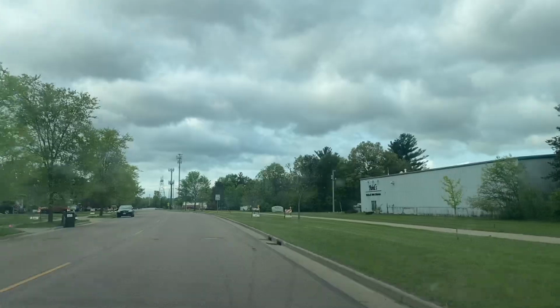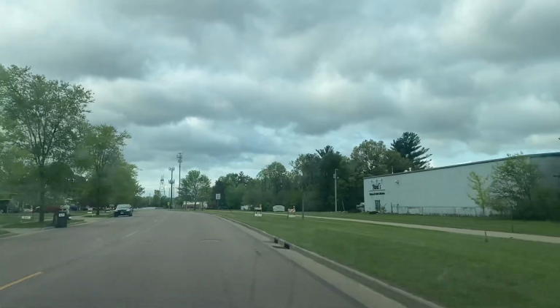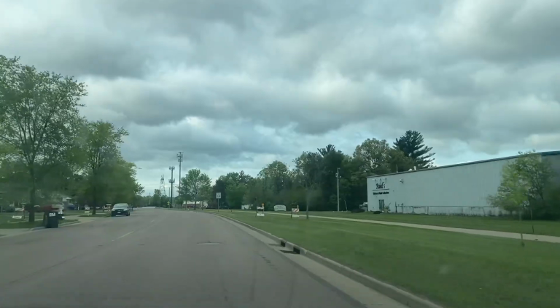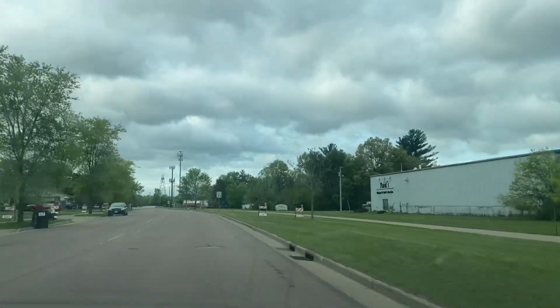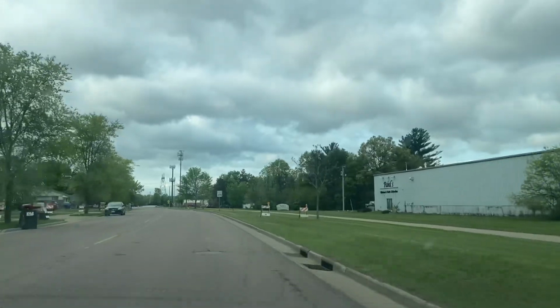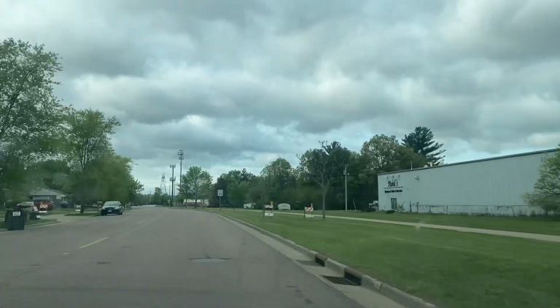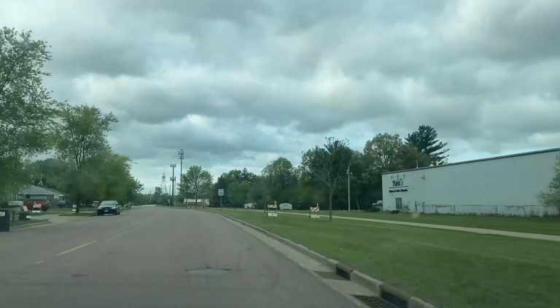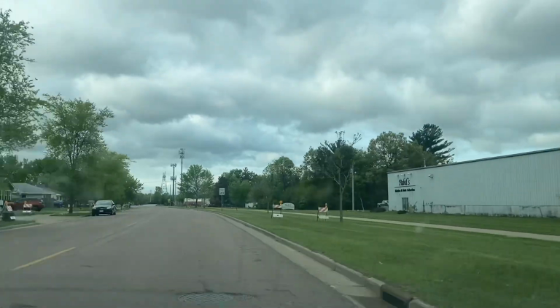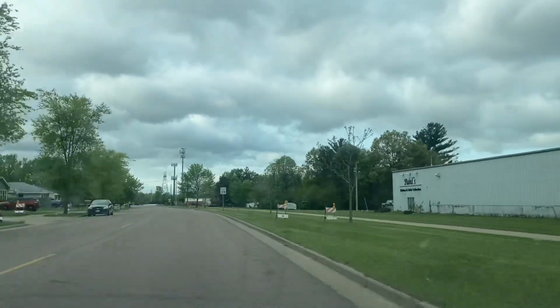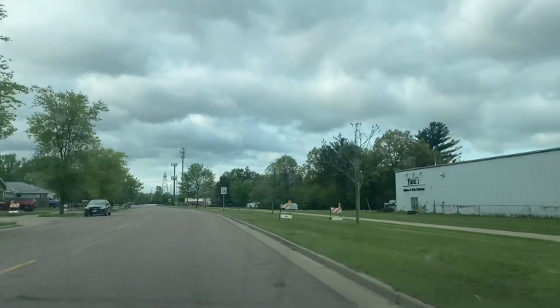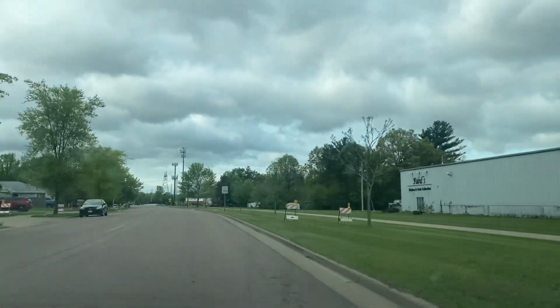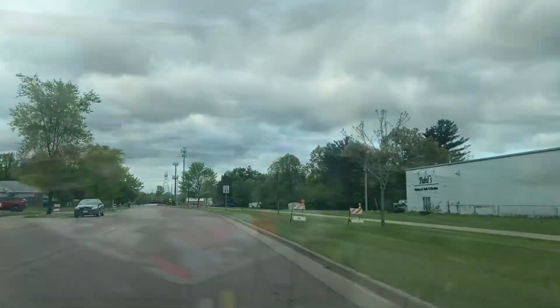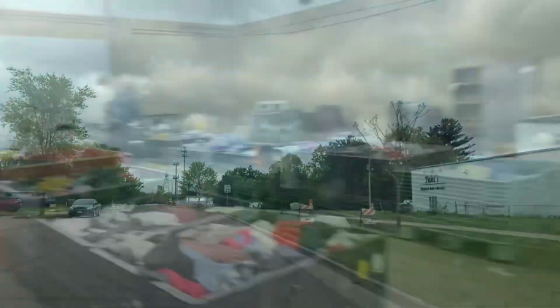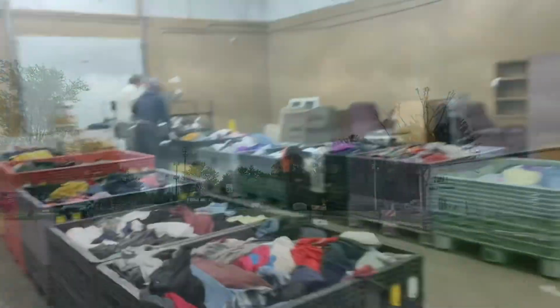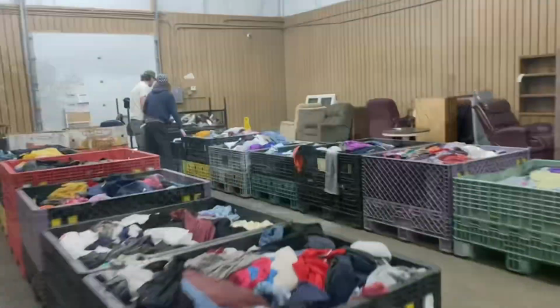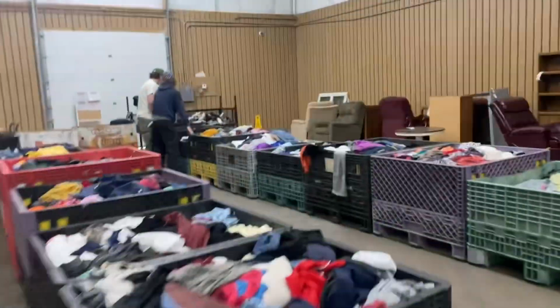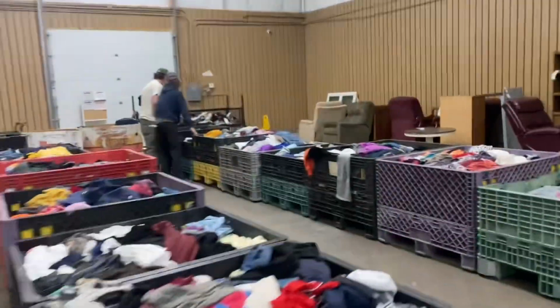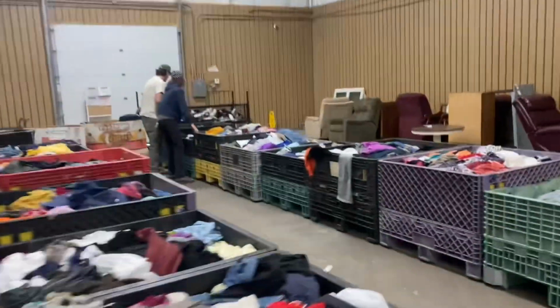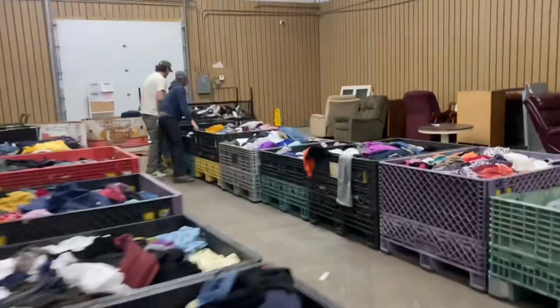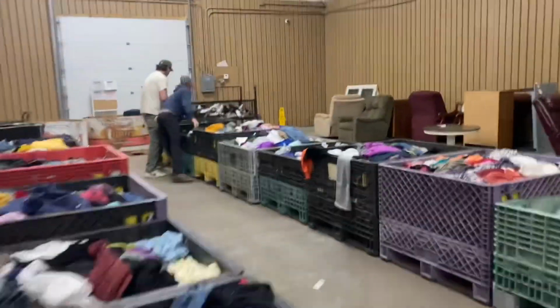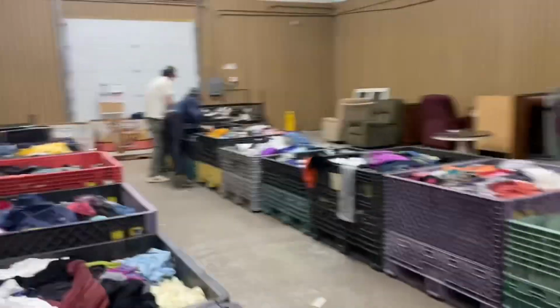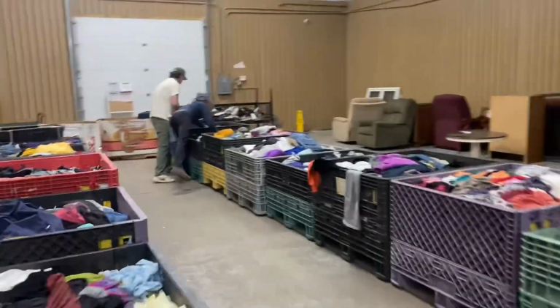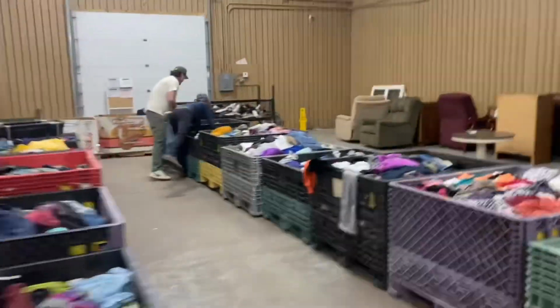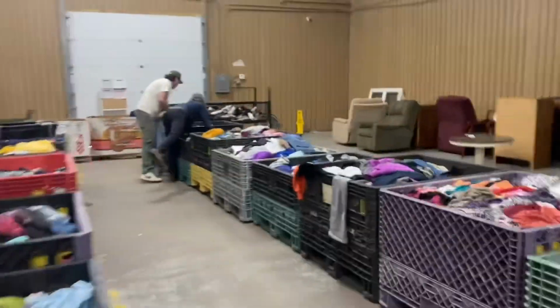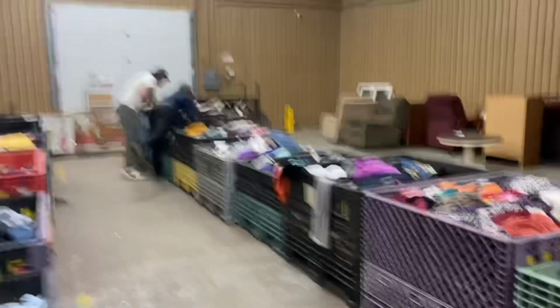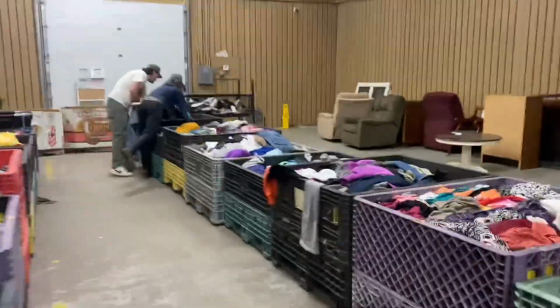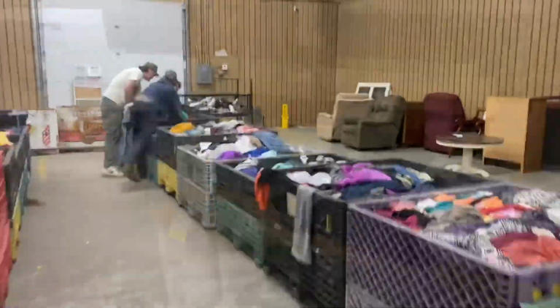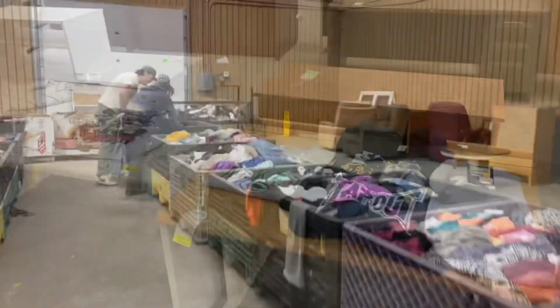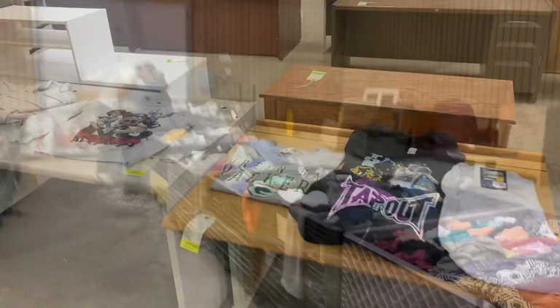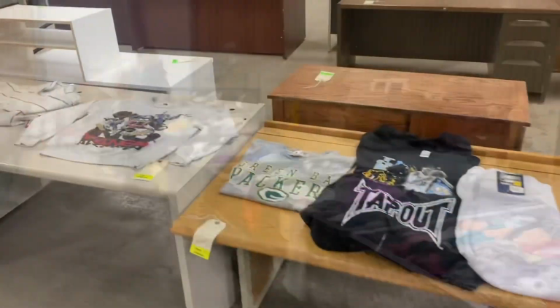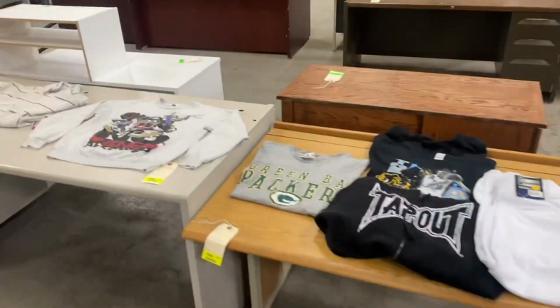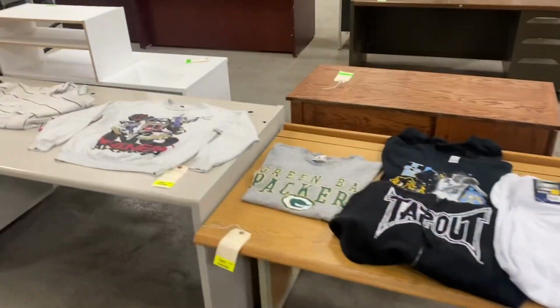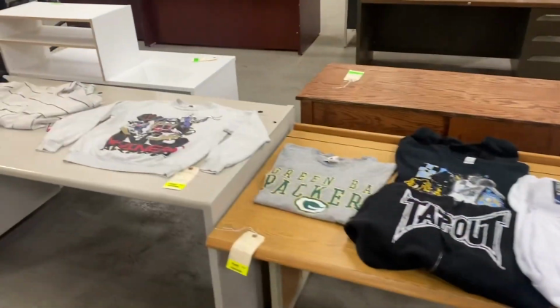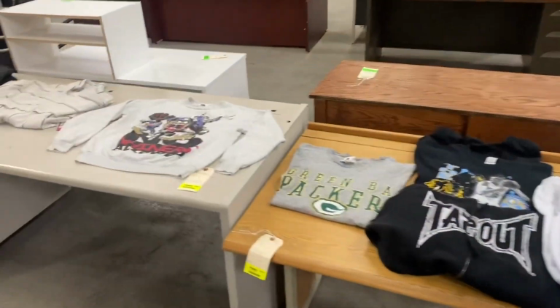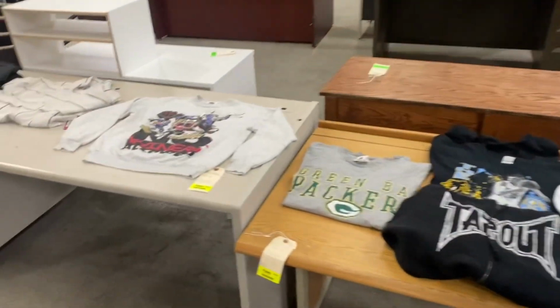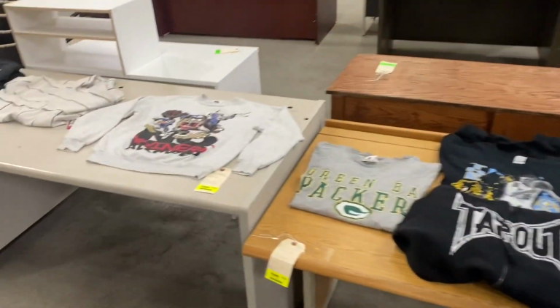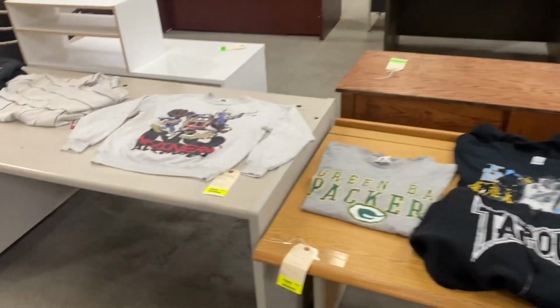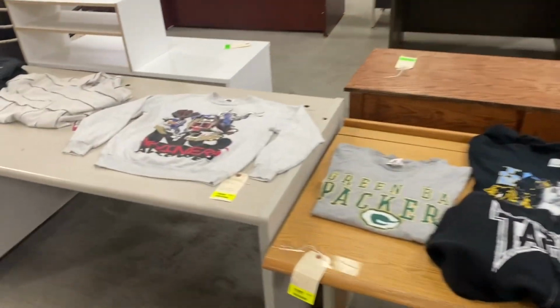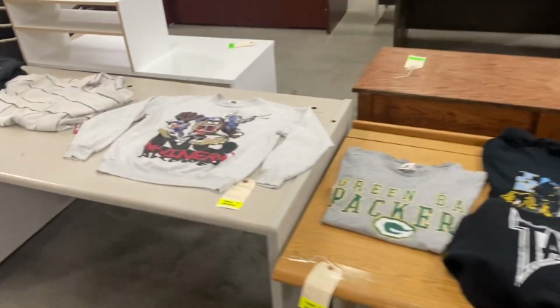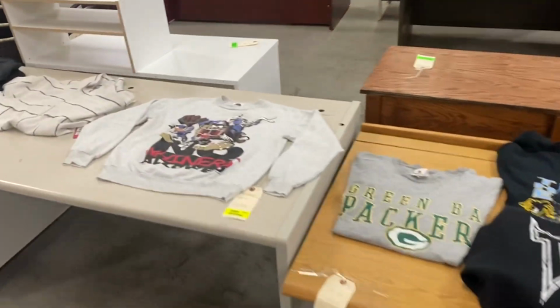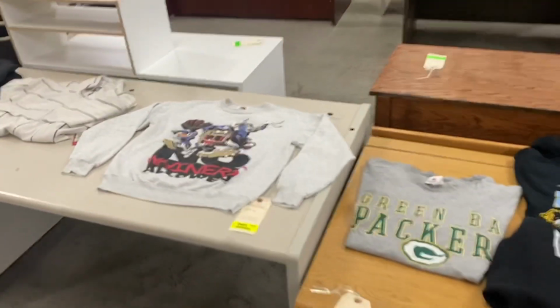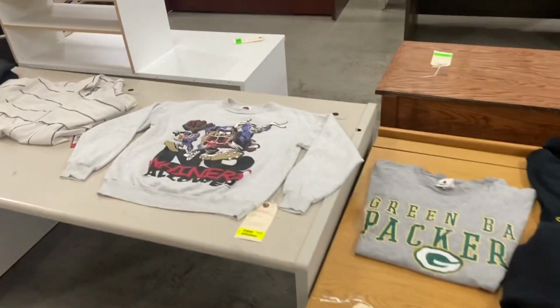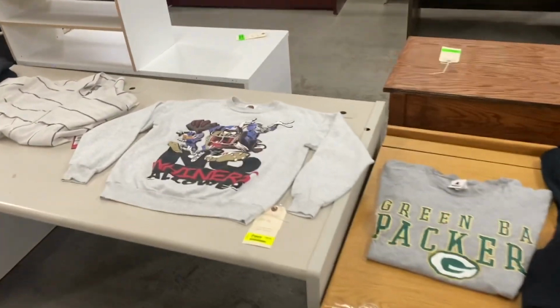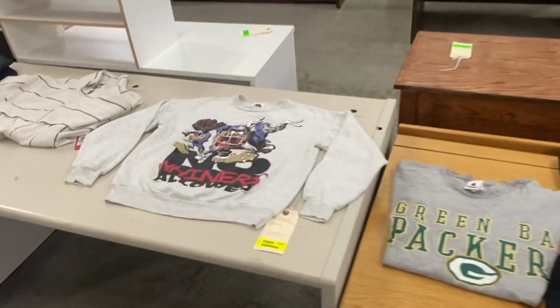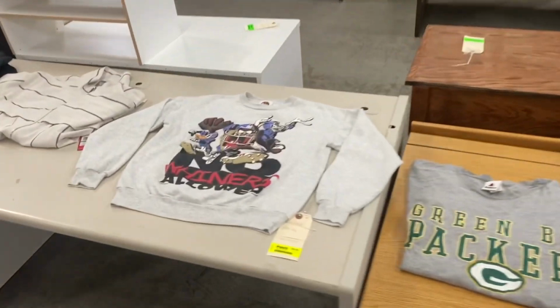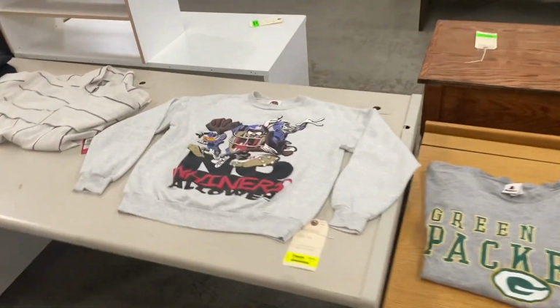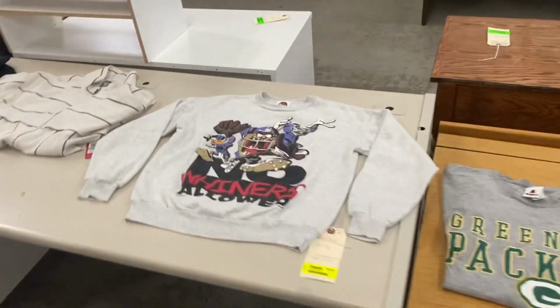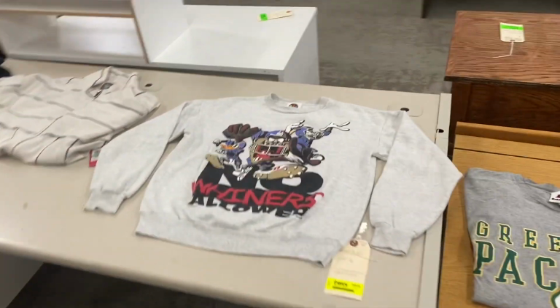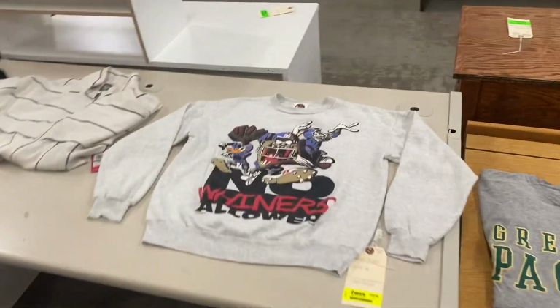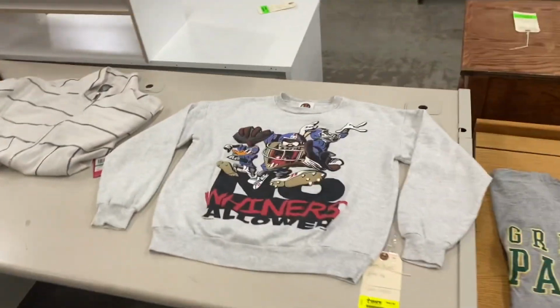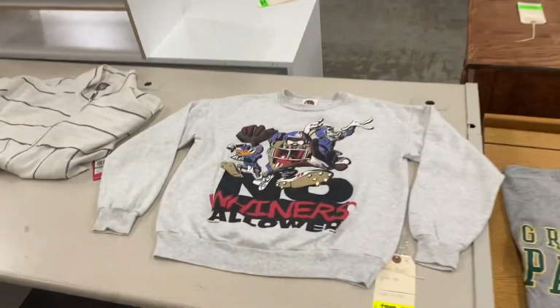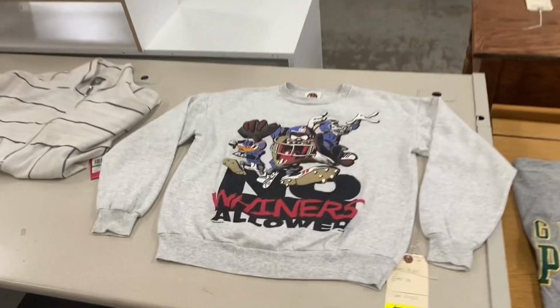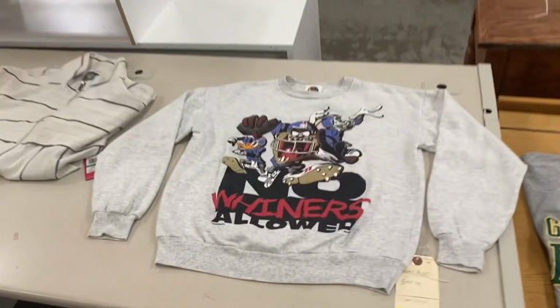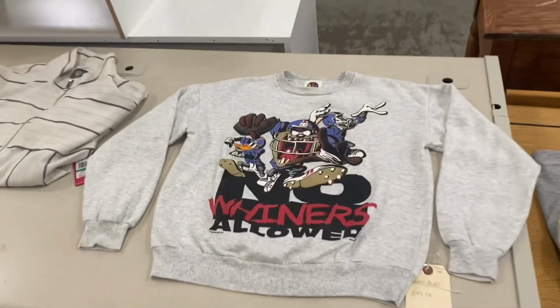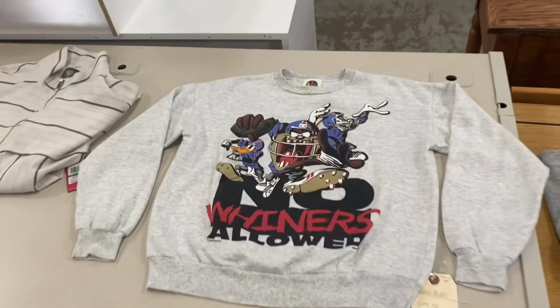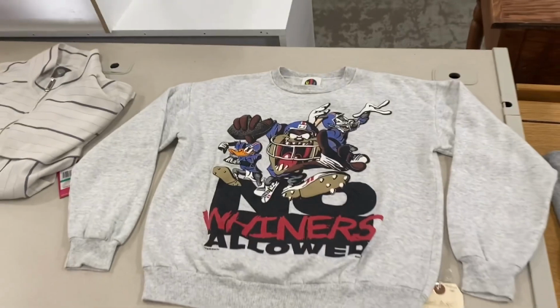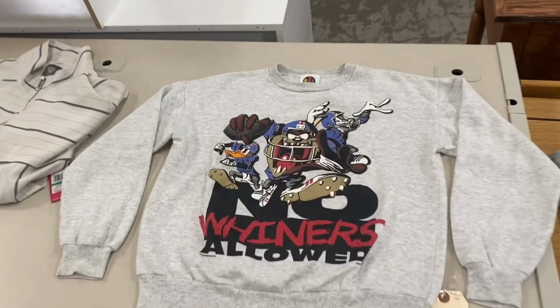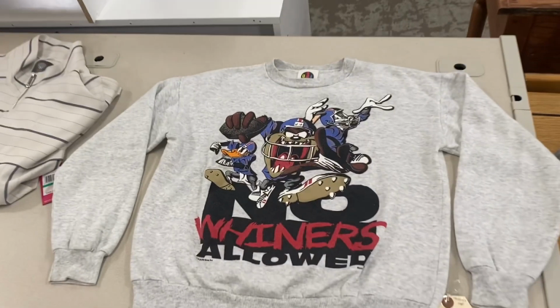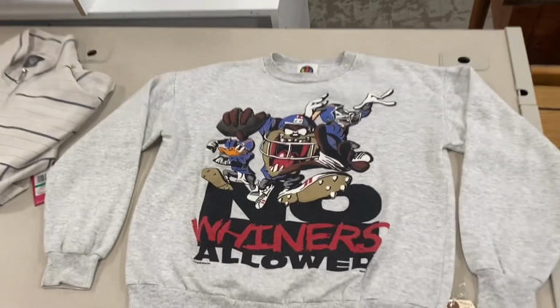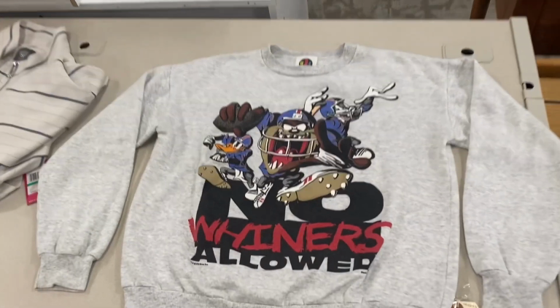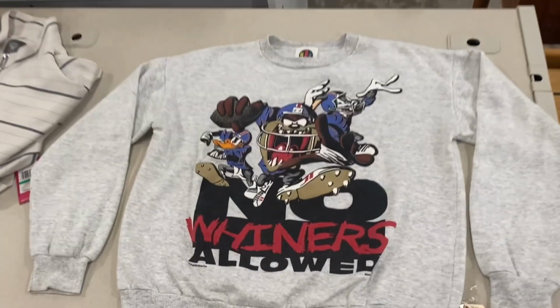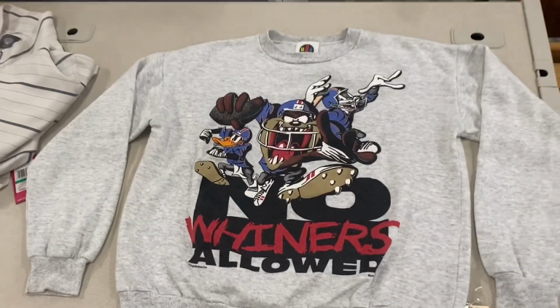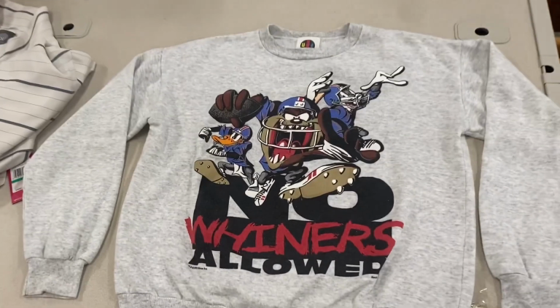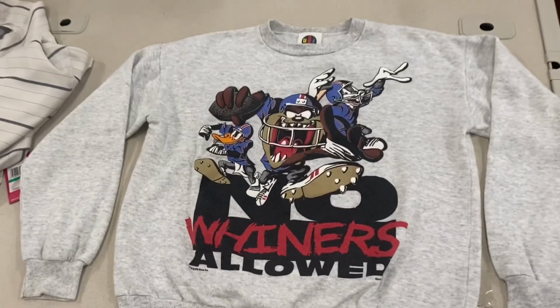All right guys, happy Friday out there. Started my day off with the bulk clothing bins again. Here's what I pulled out today.